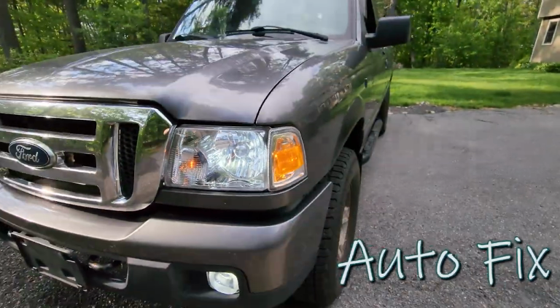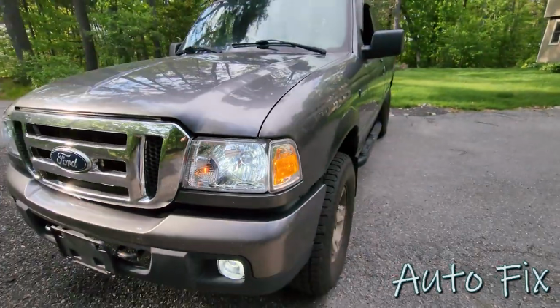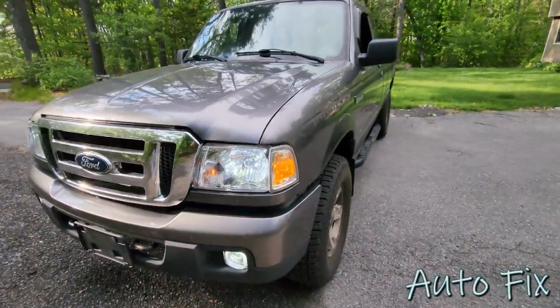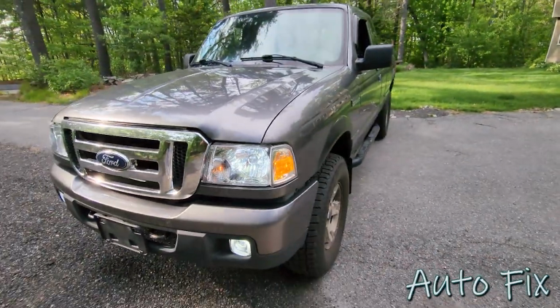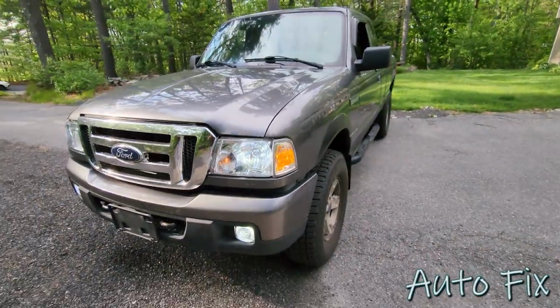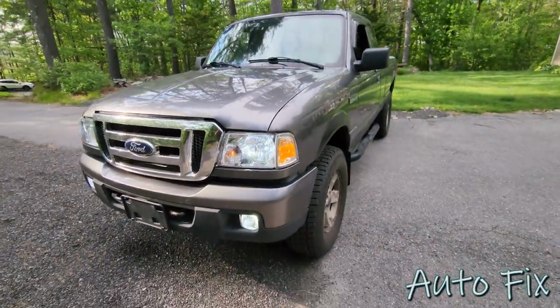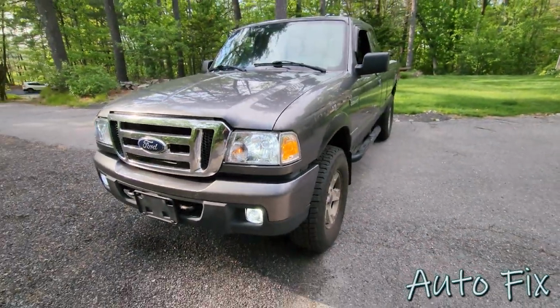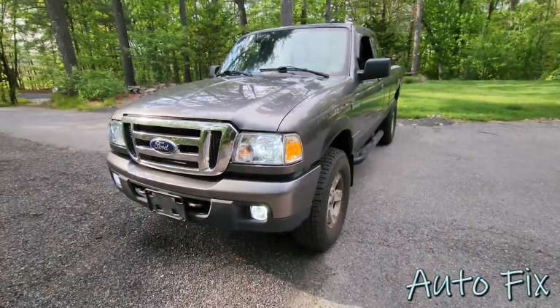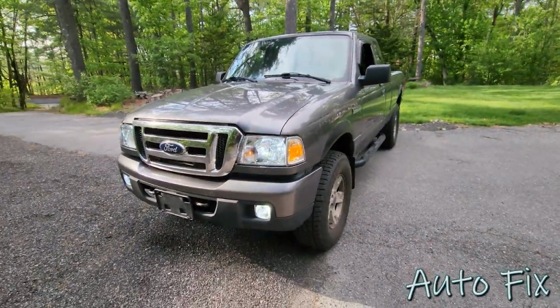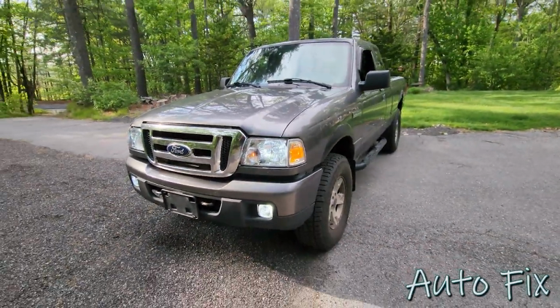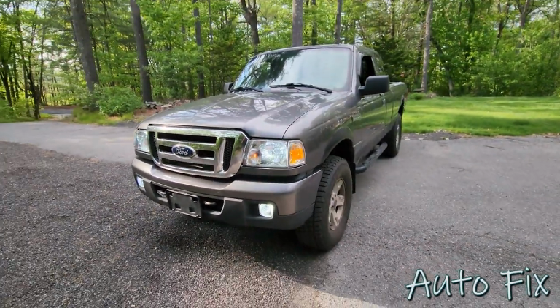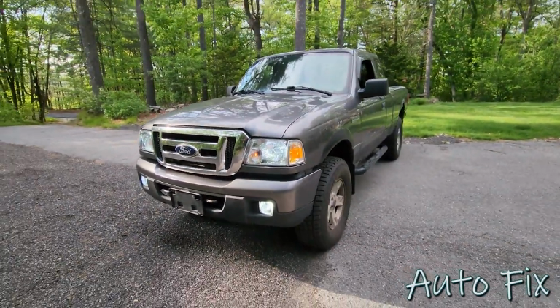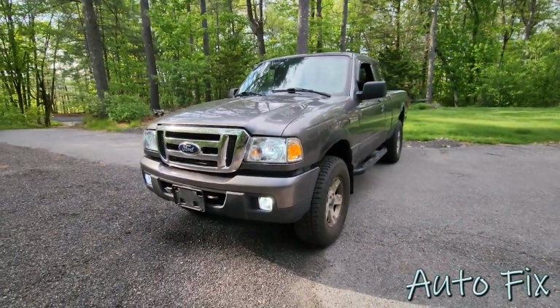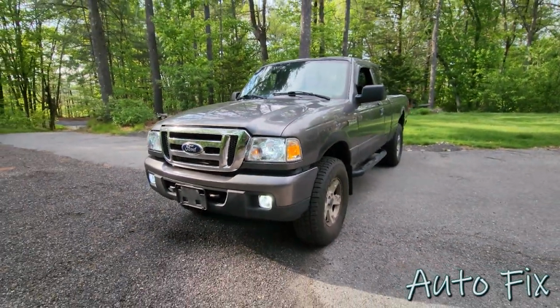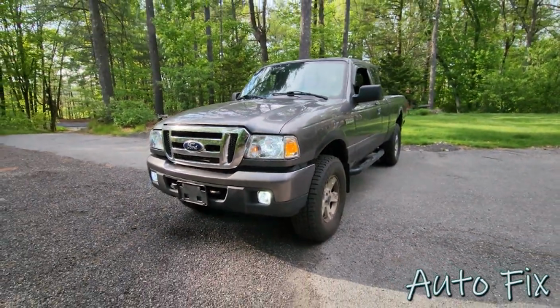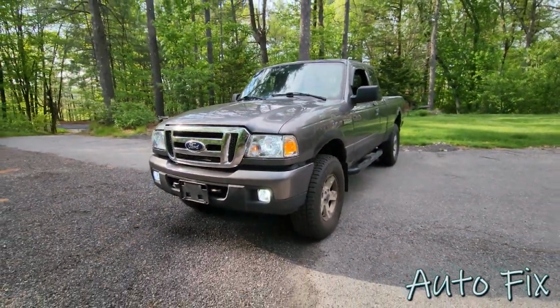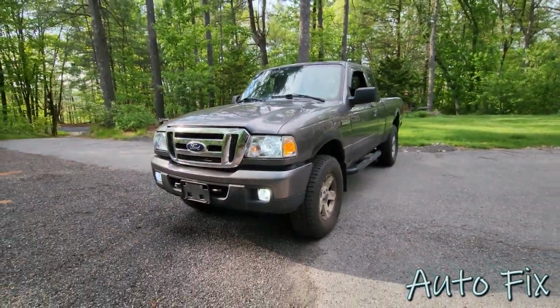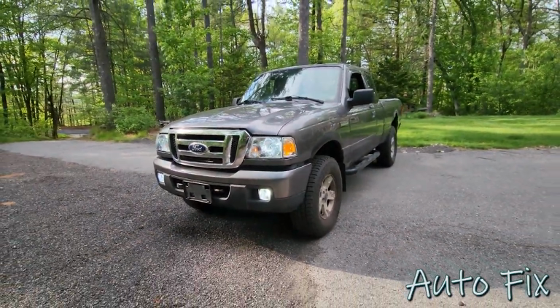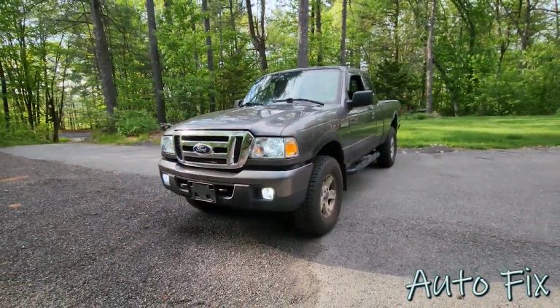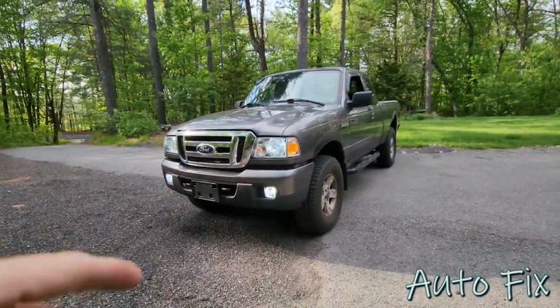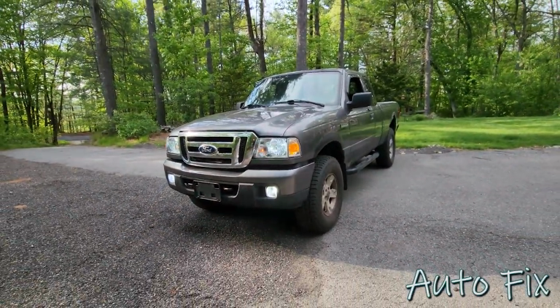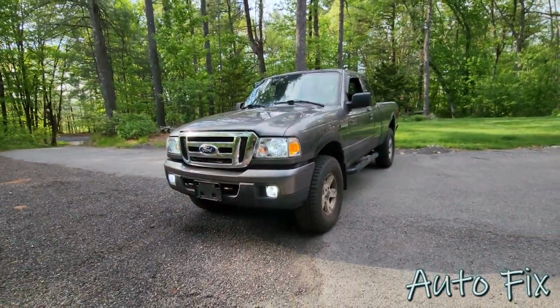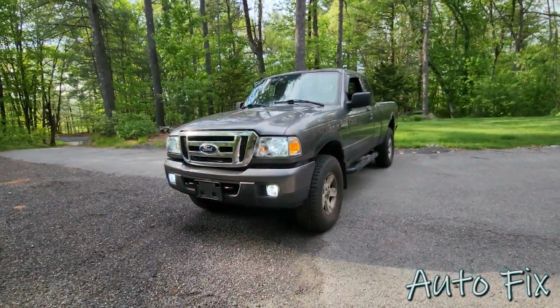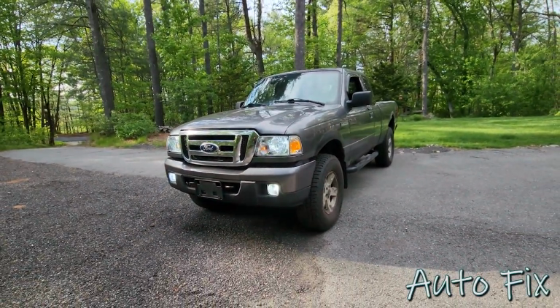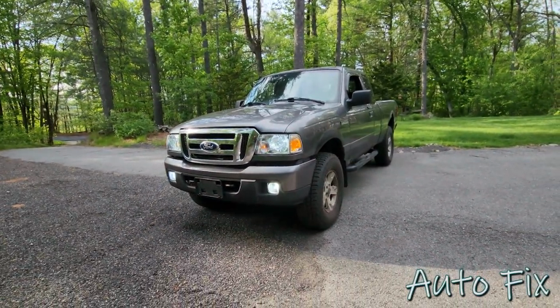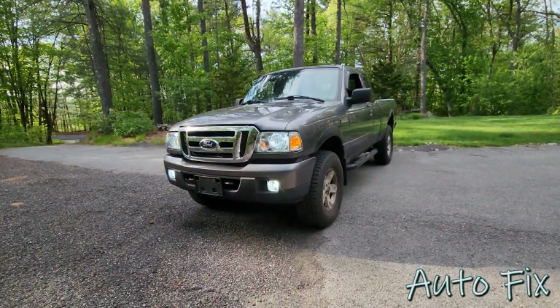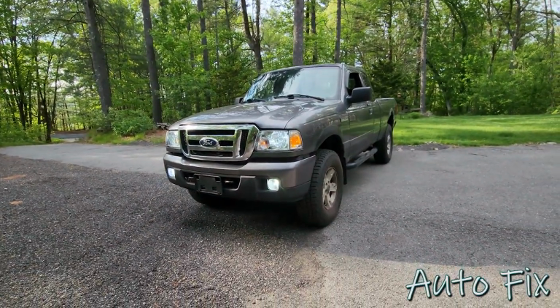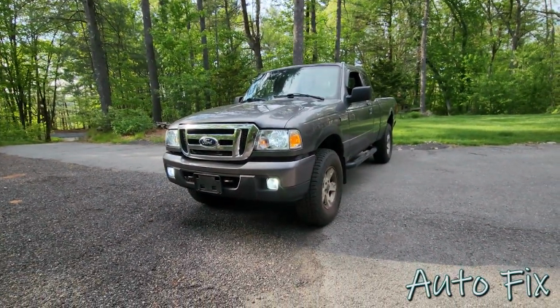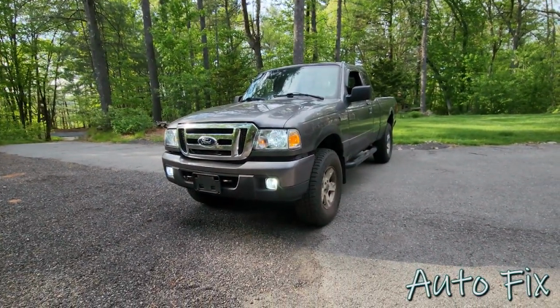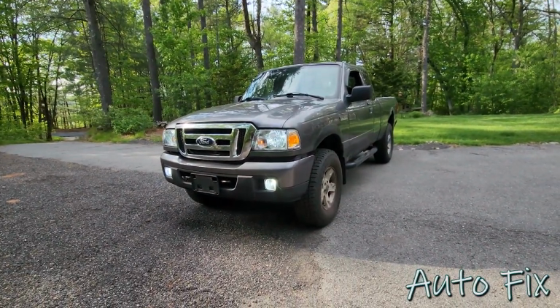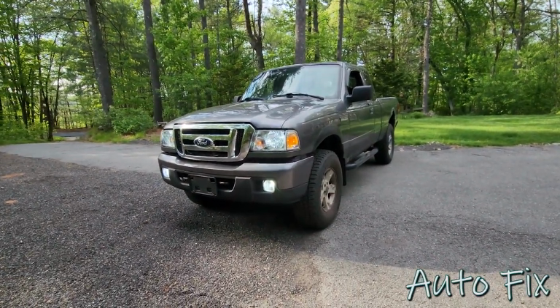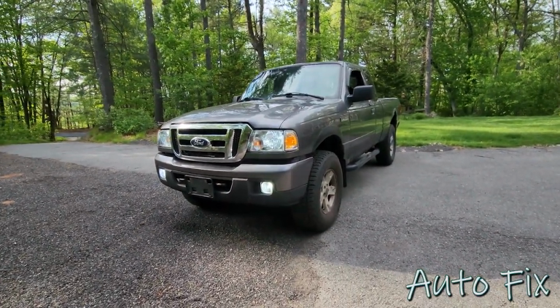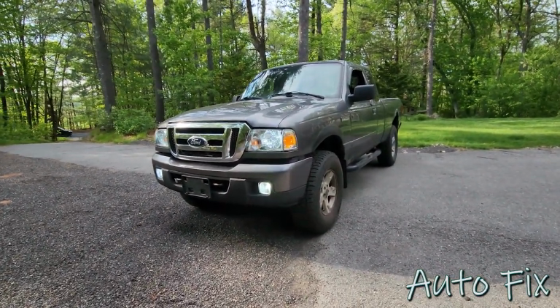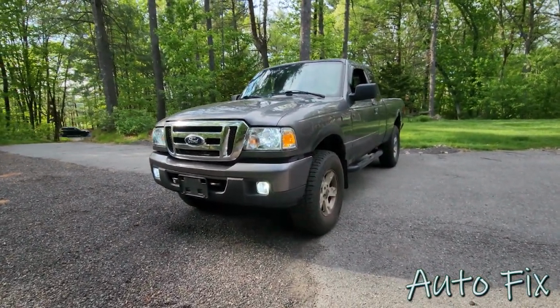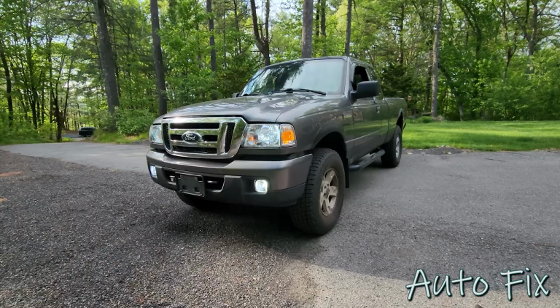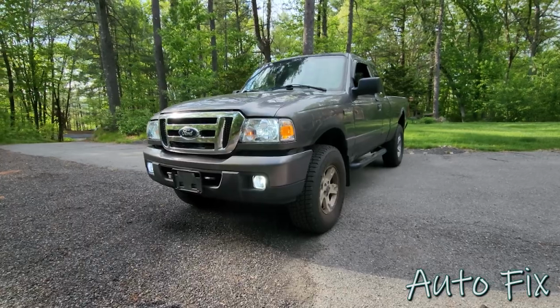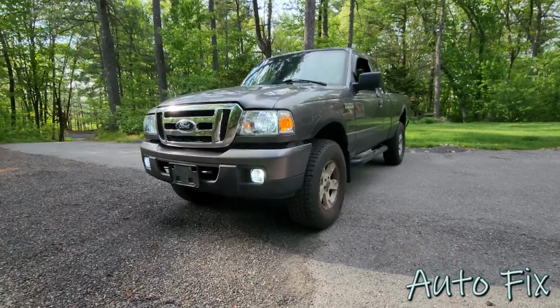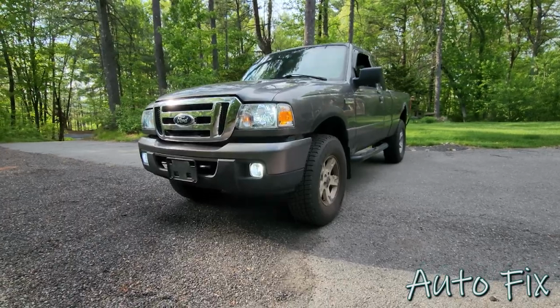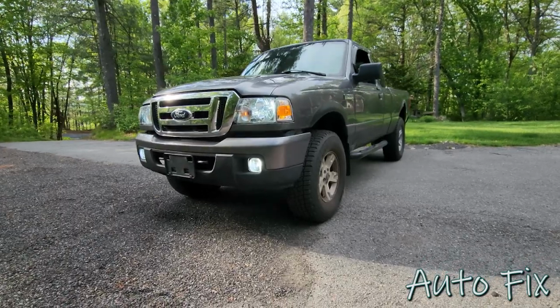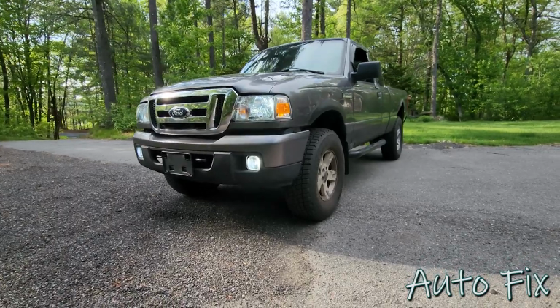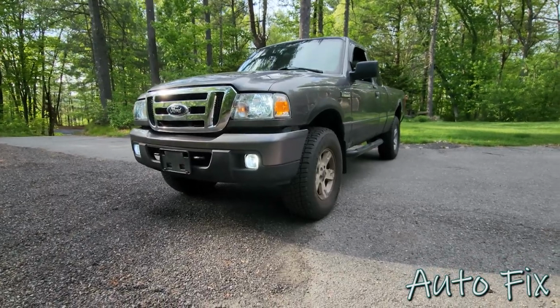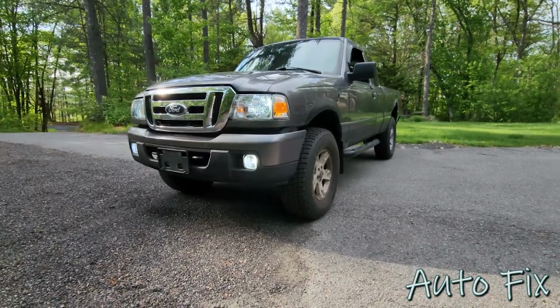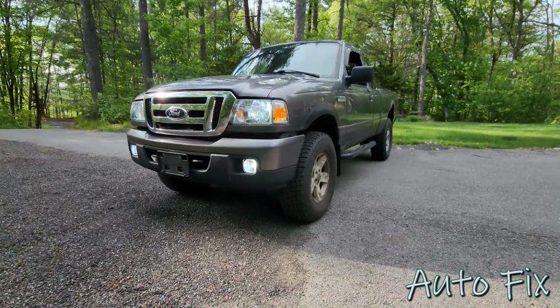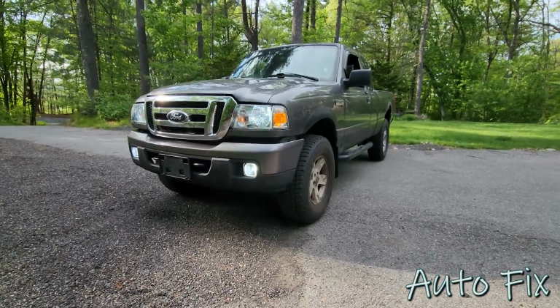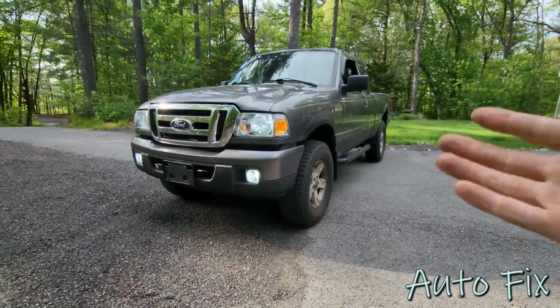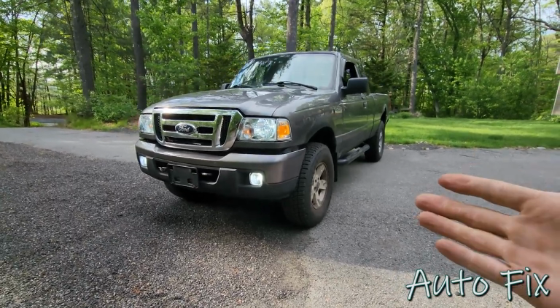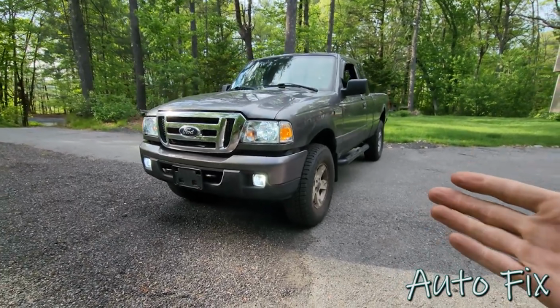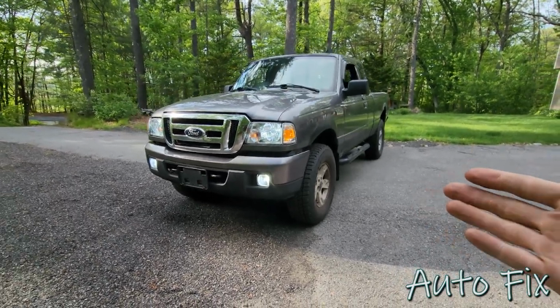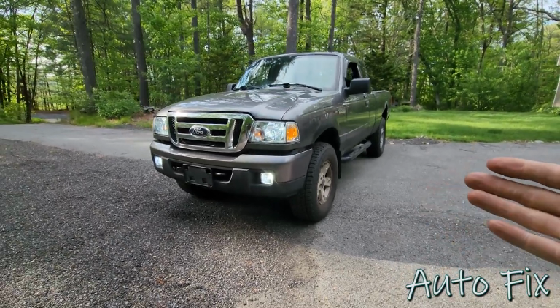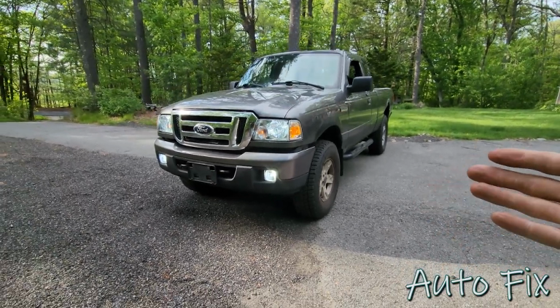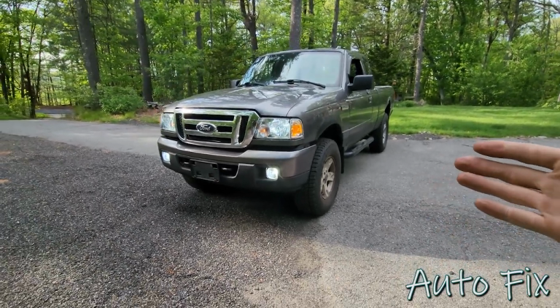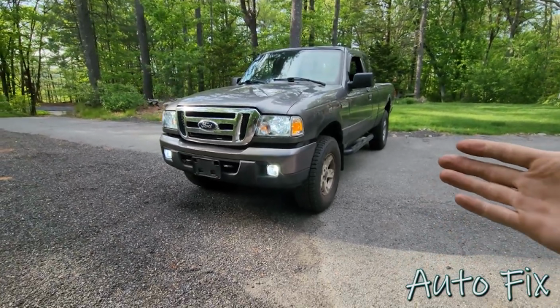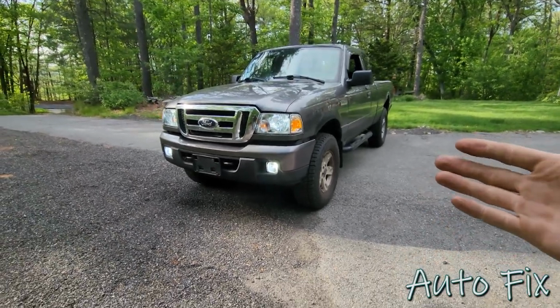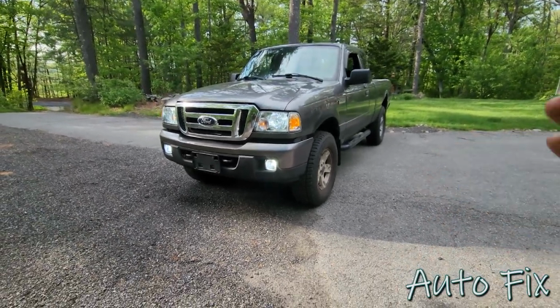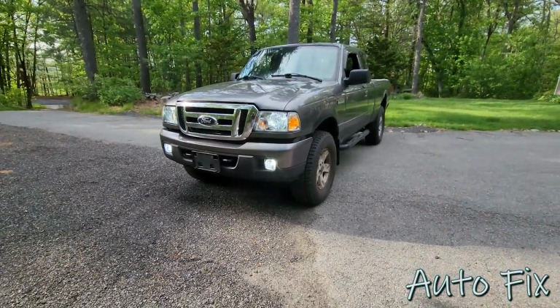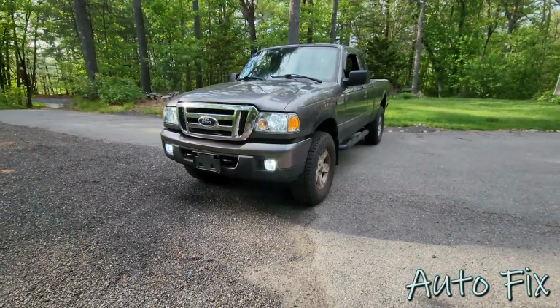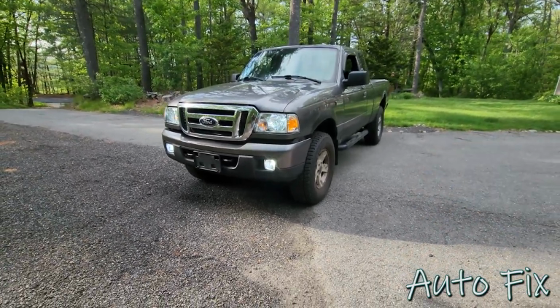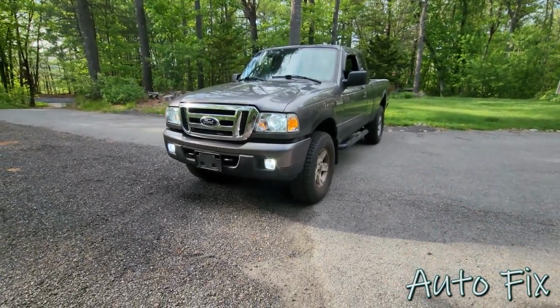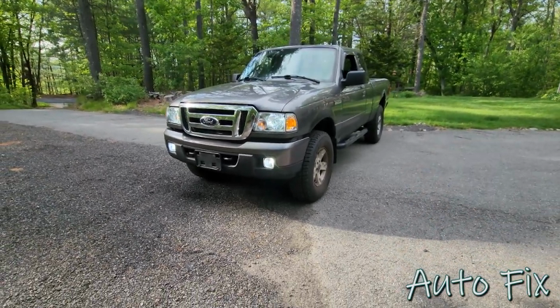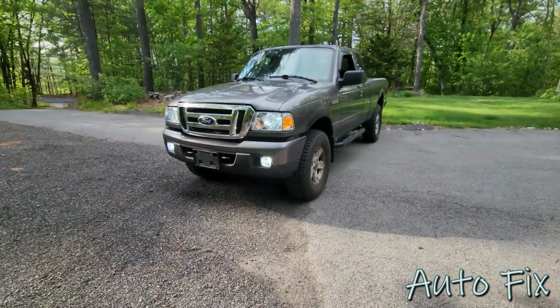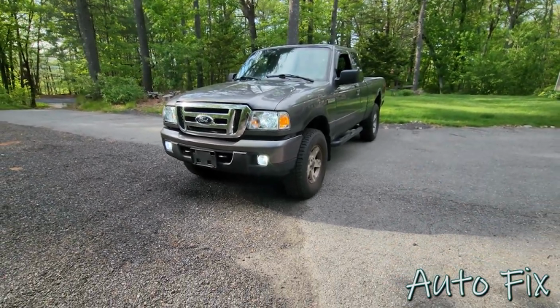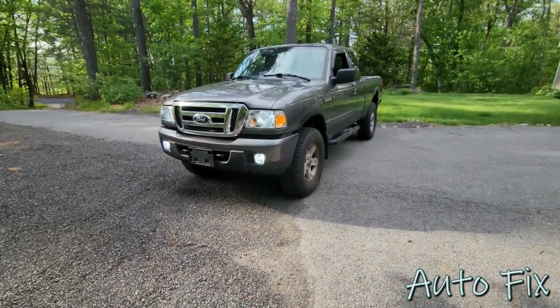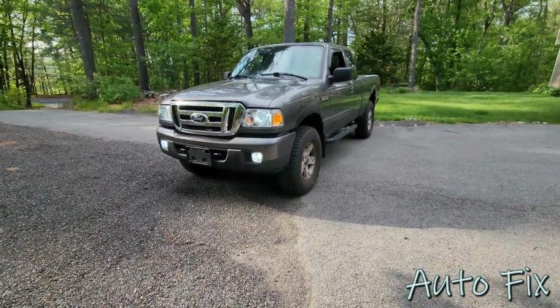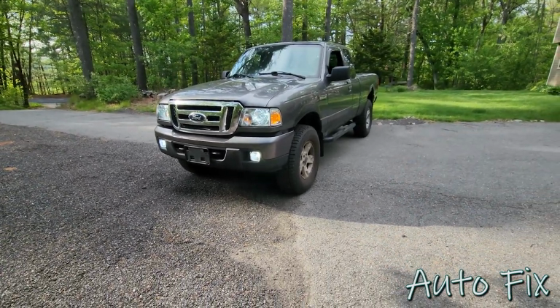What's up guys, welcome back to the channel. In this video we are working on the 2006 Ford Ranger and it's going to be a simple video — an oil change.